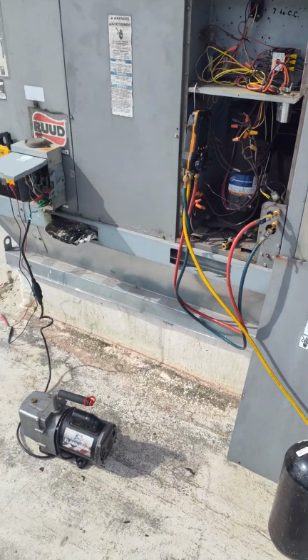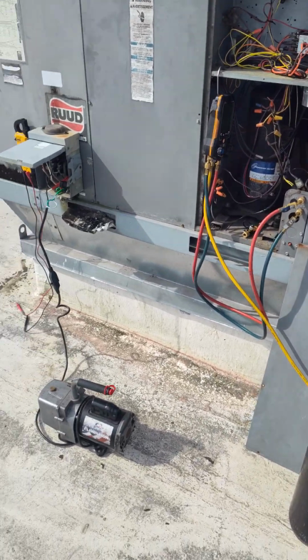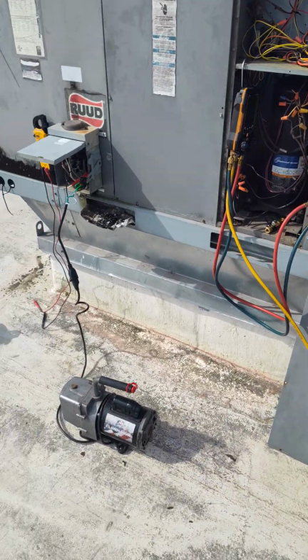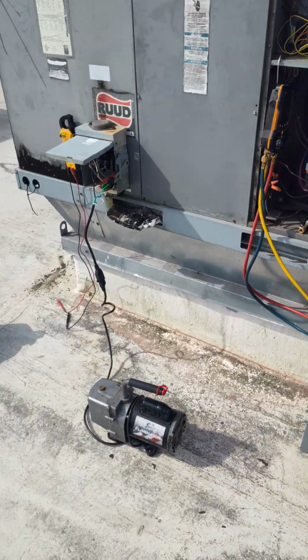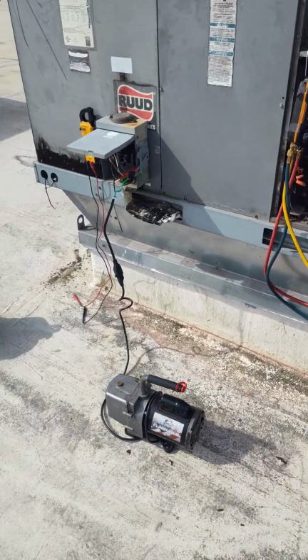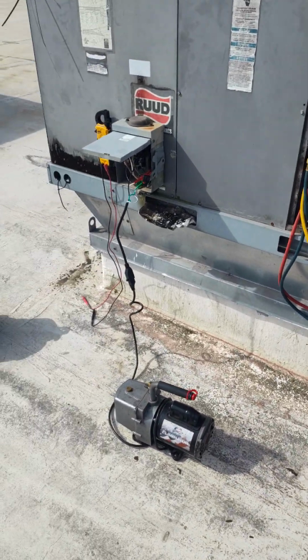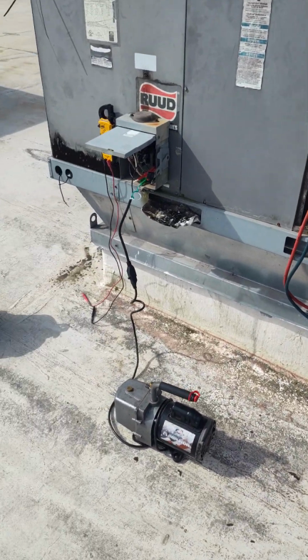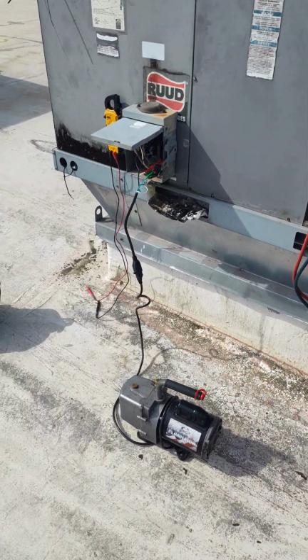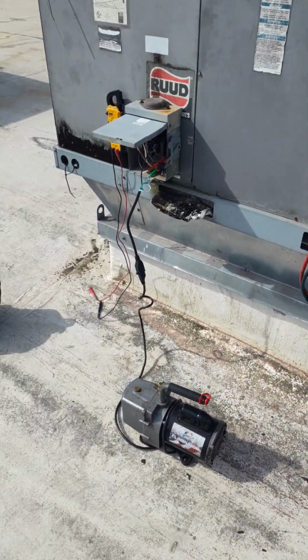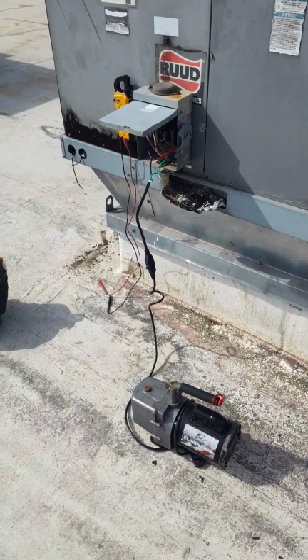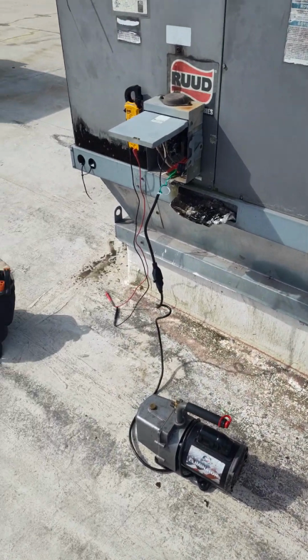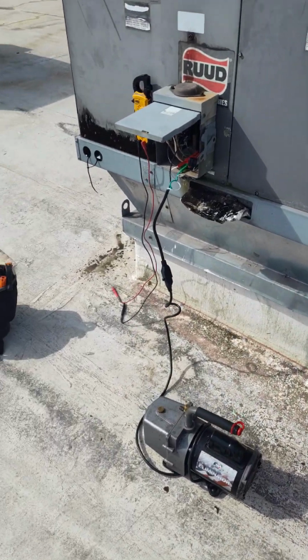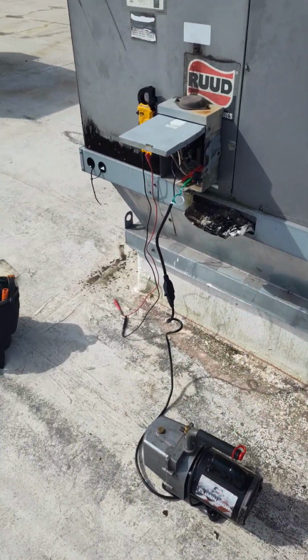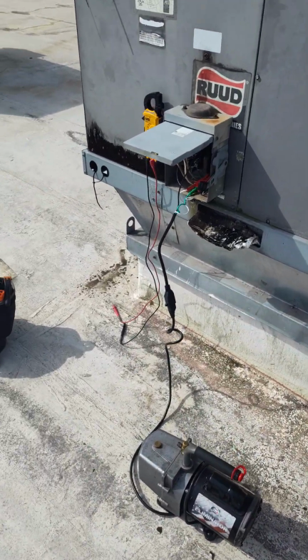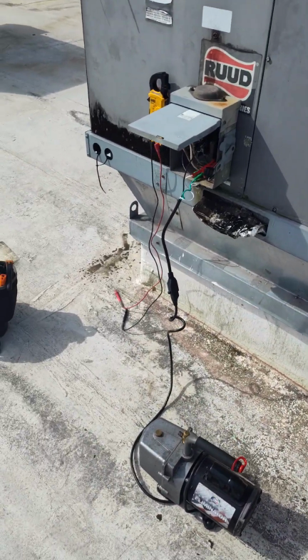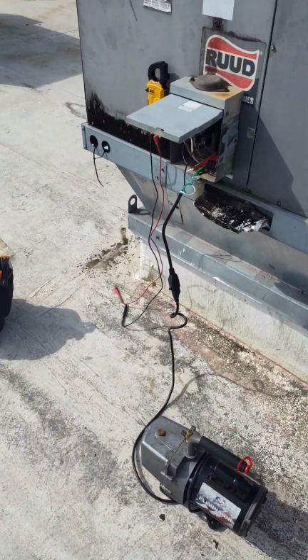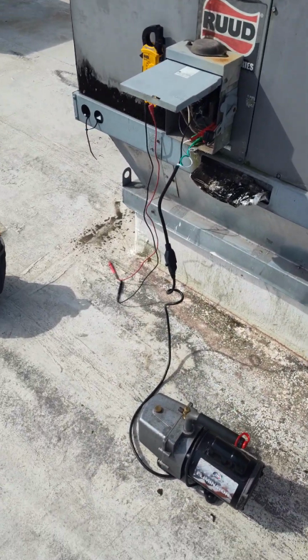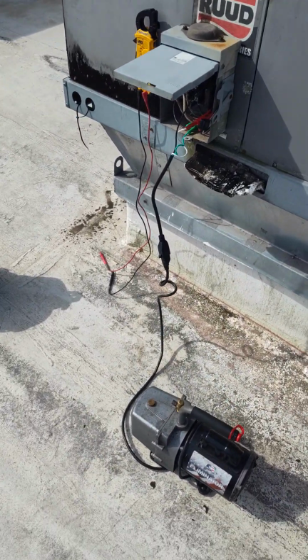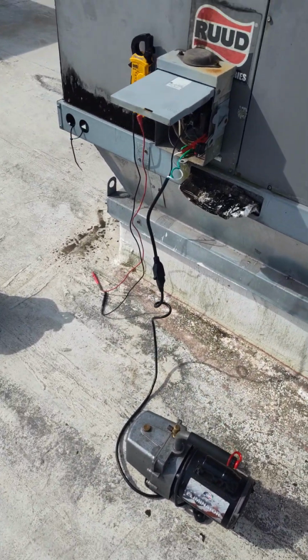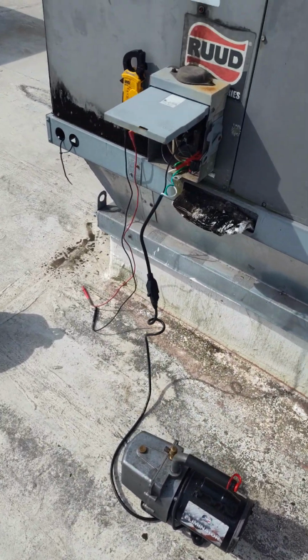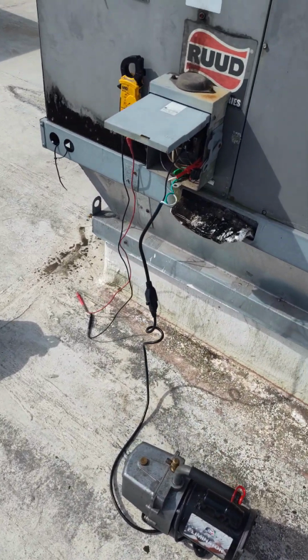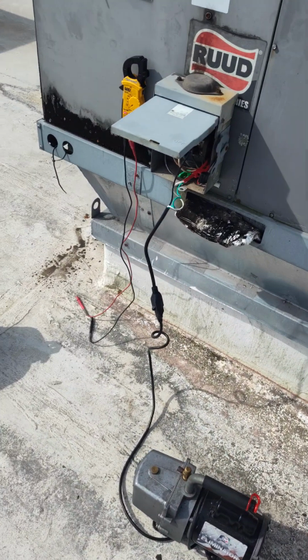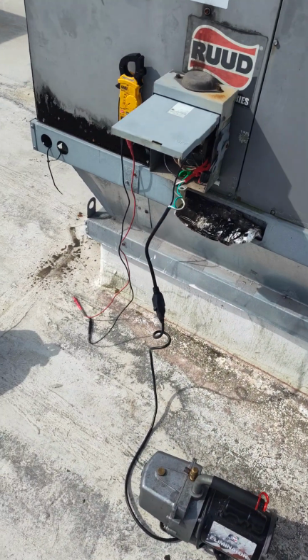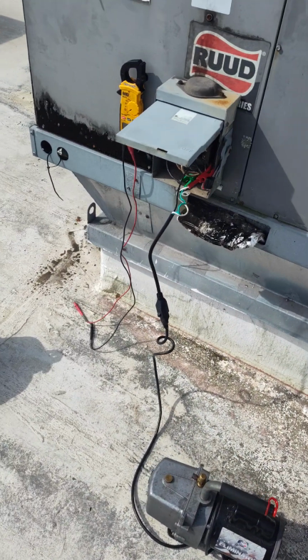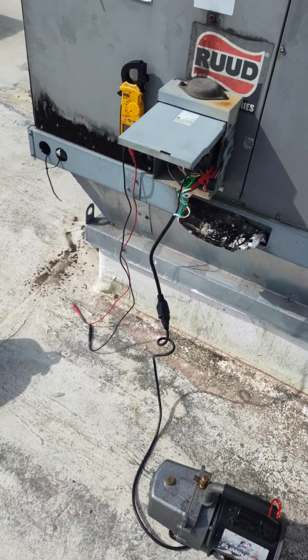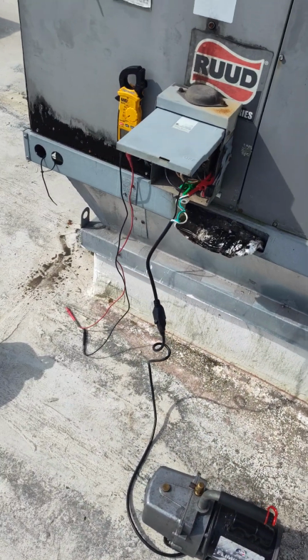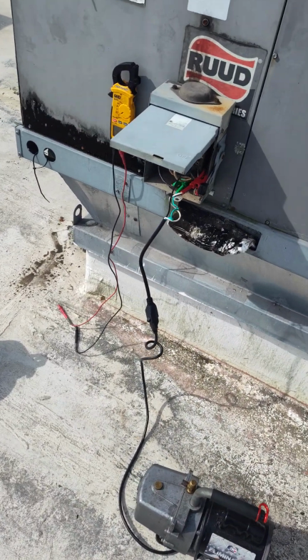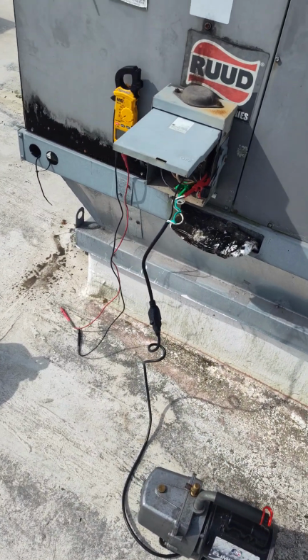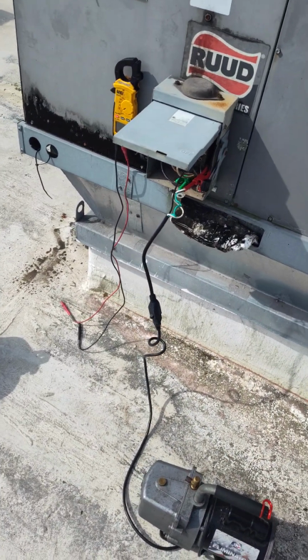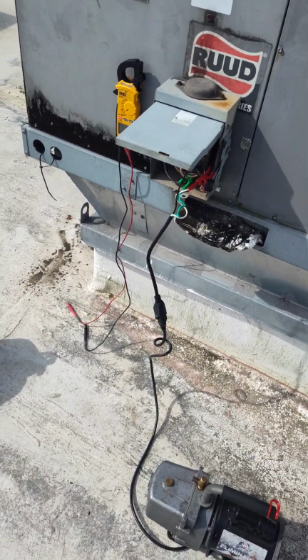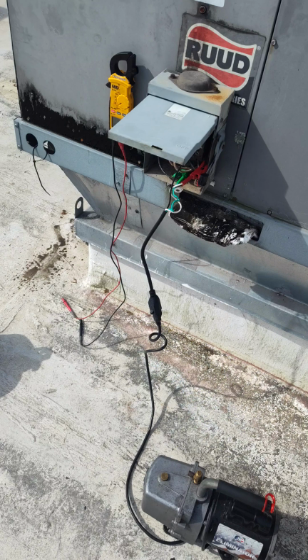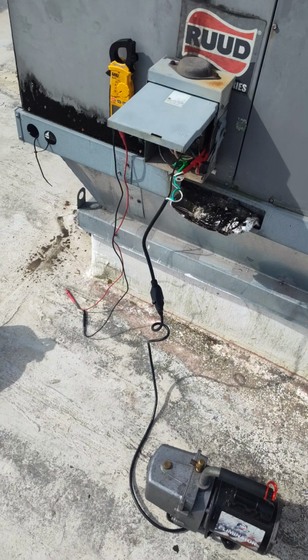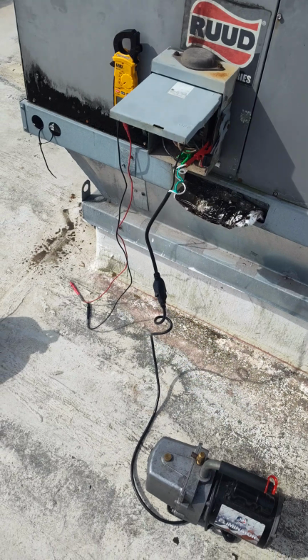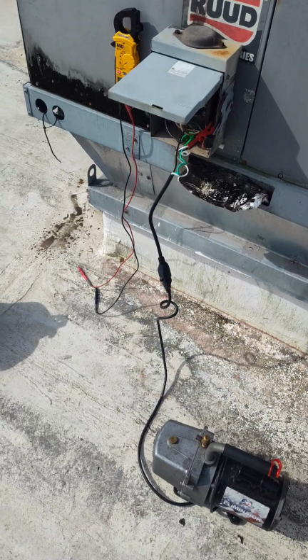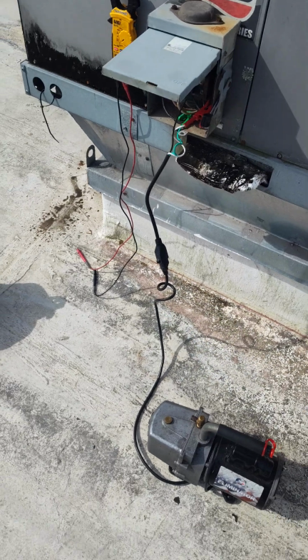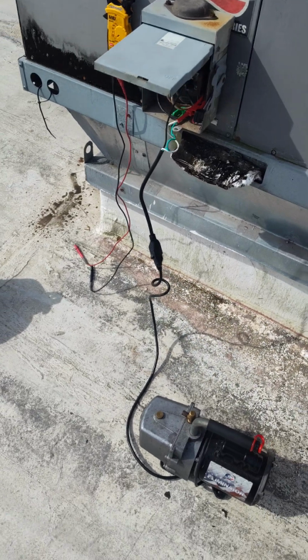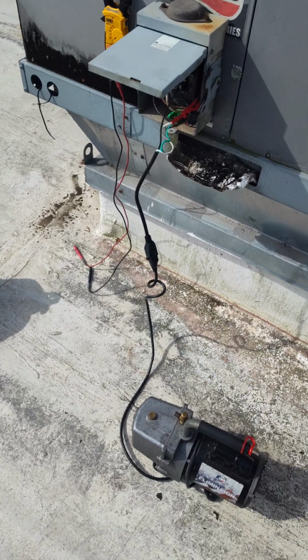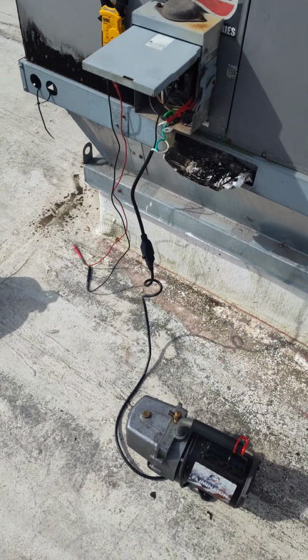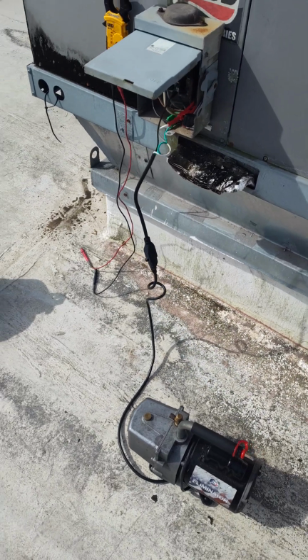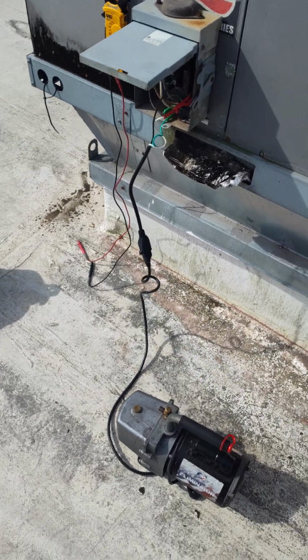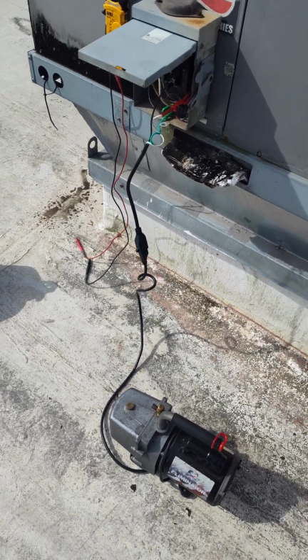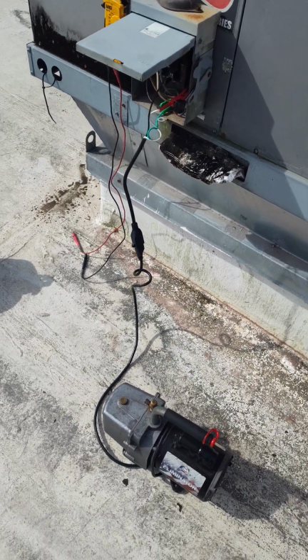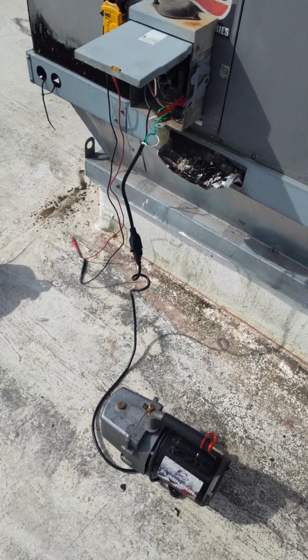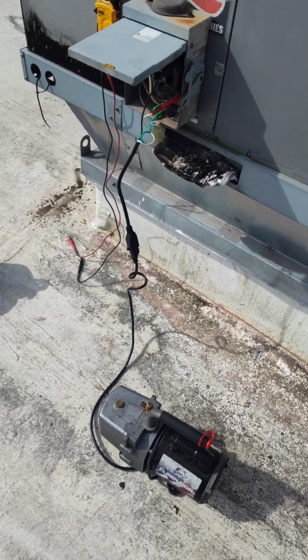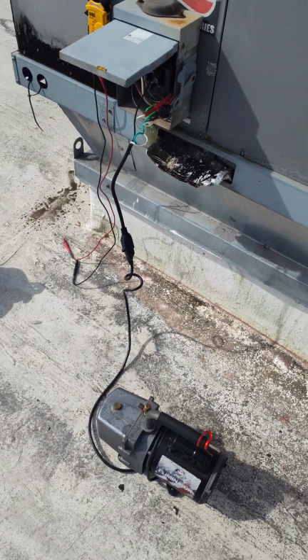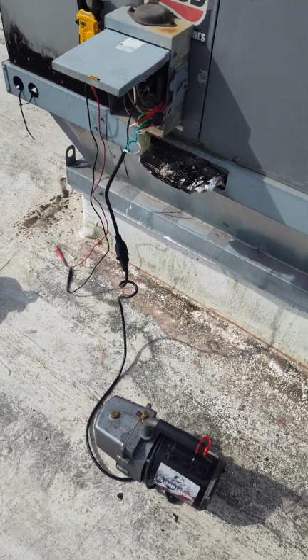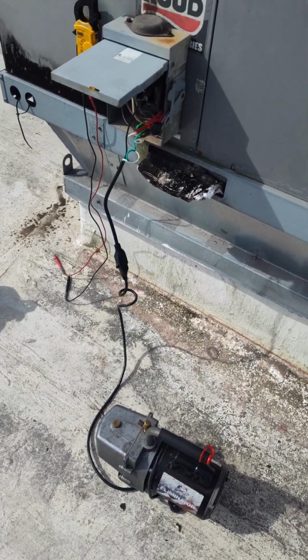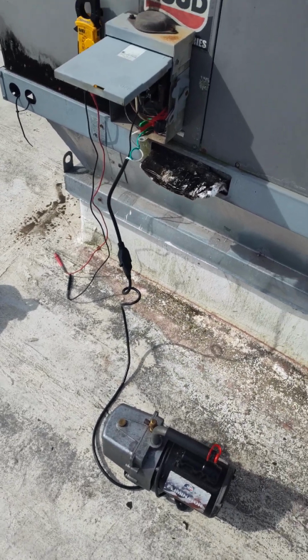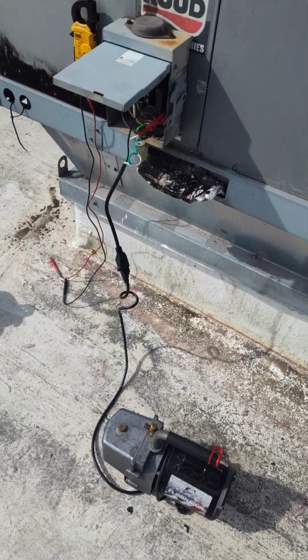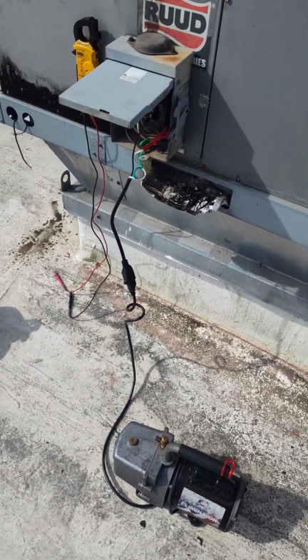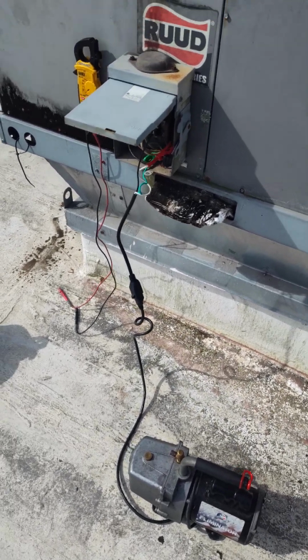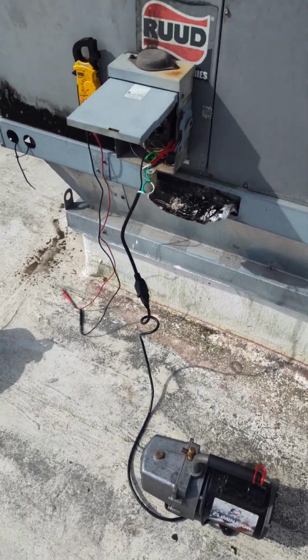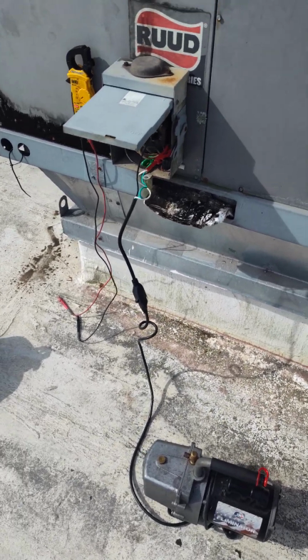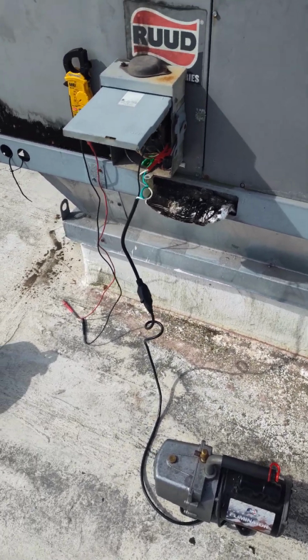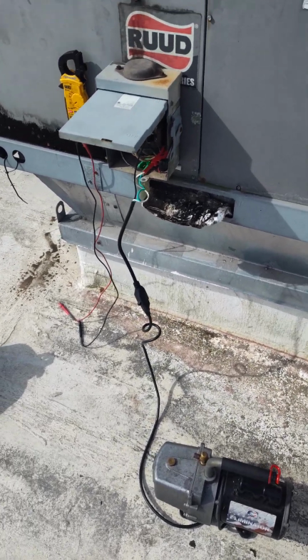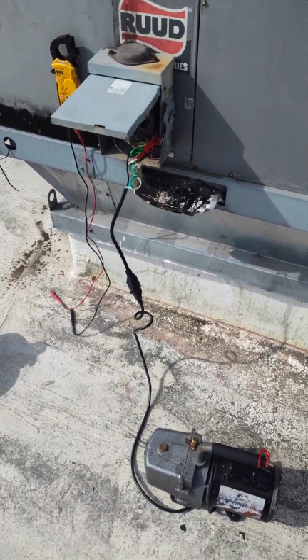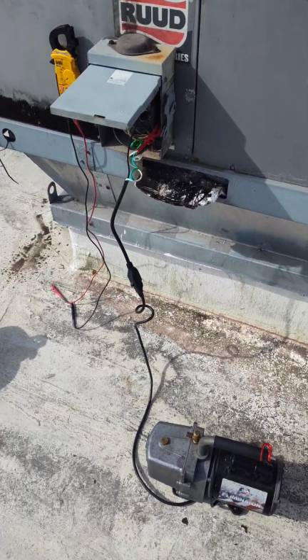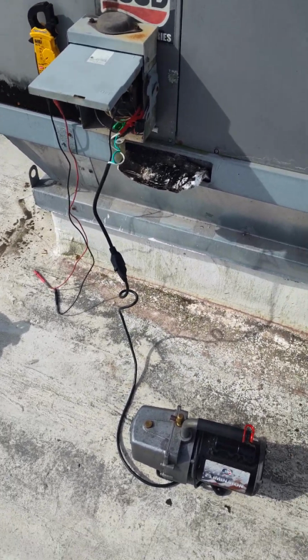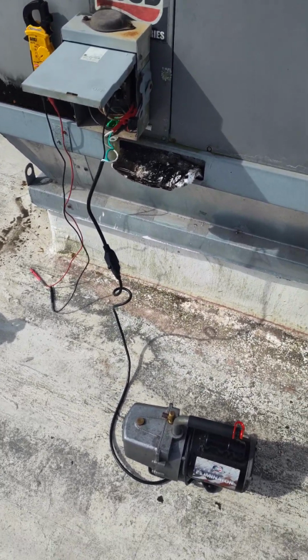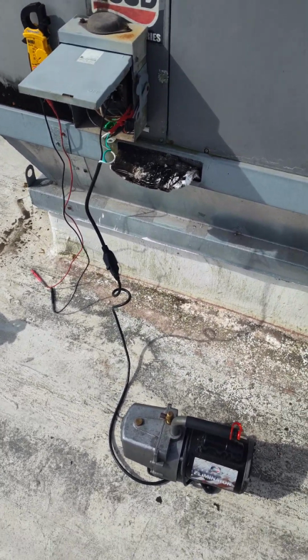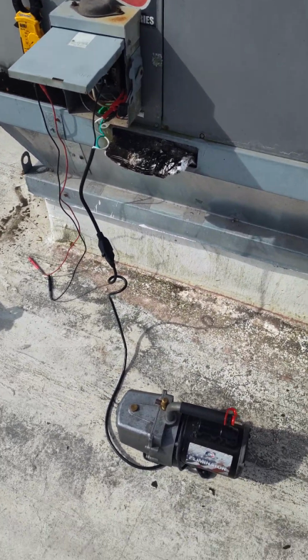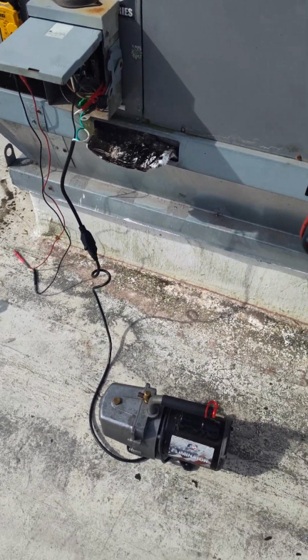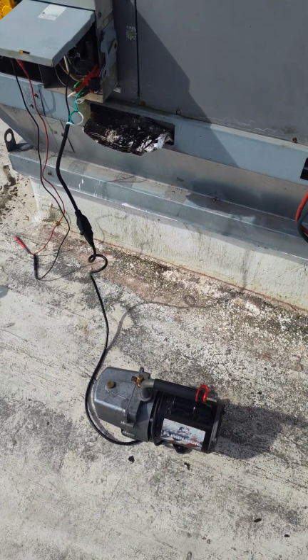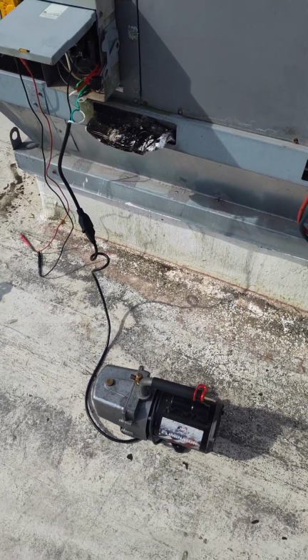Just wanted to show you how to use the cheater cord safely — make sure you got 120 volts and not frying nothing.